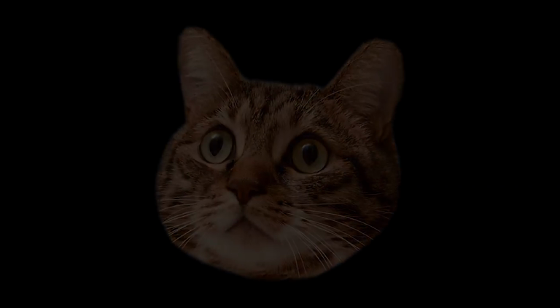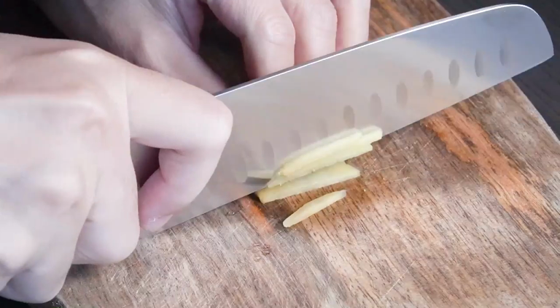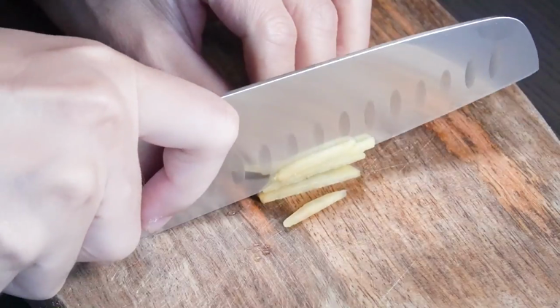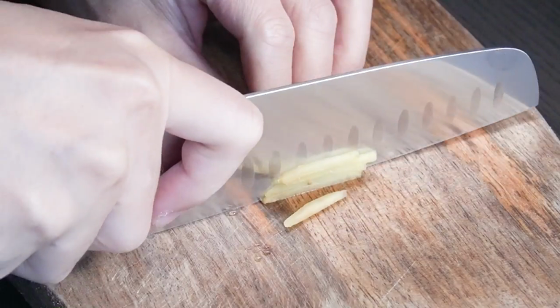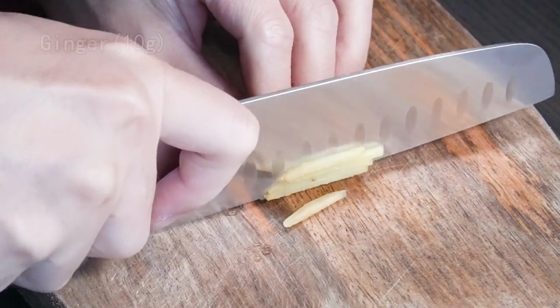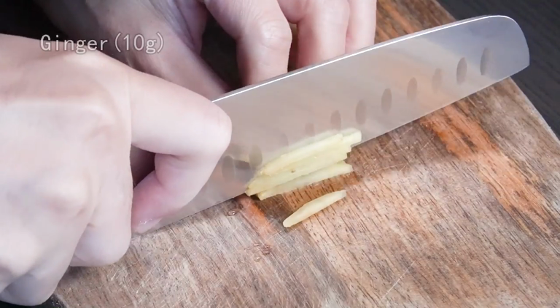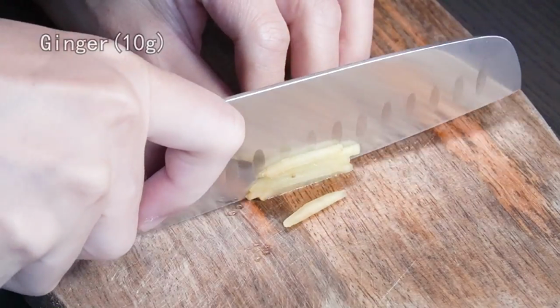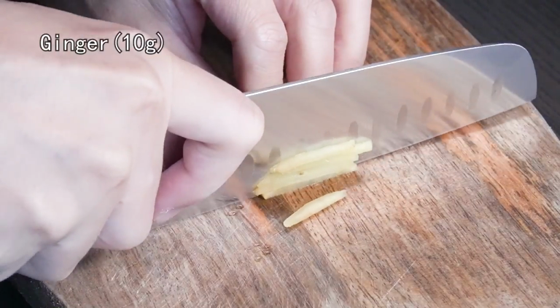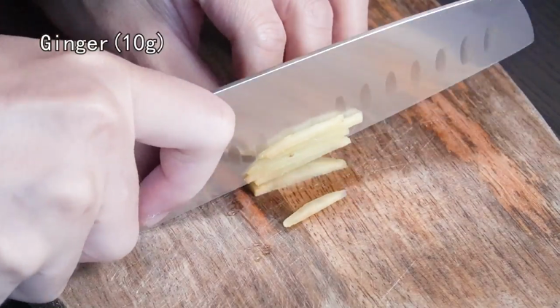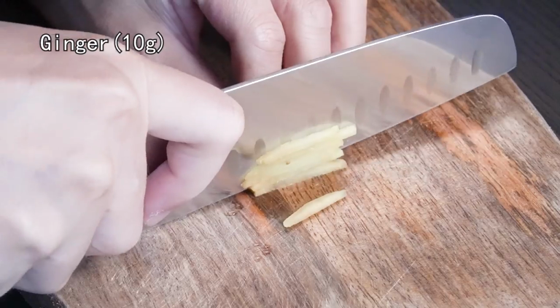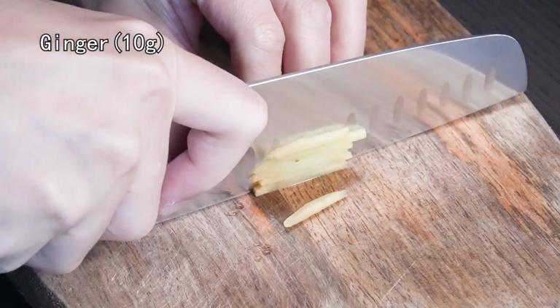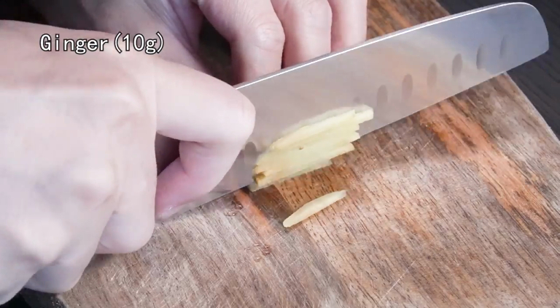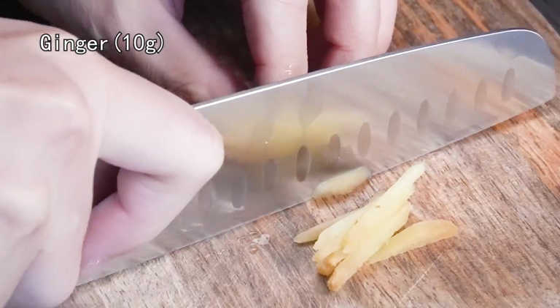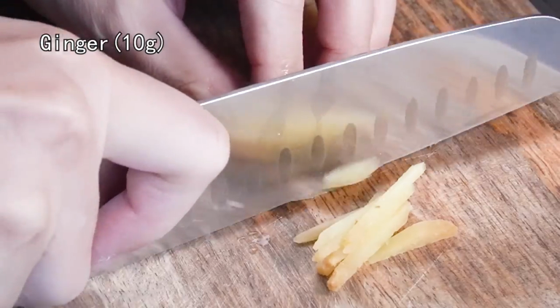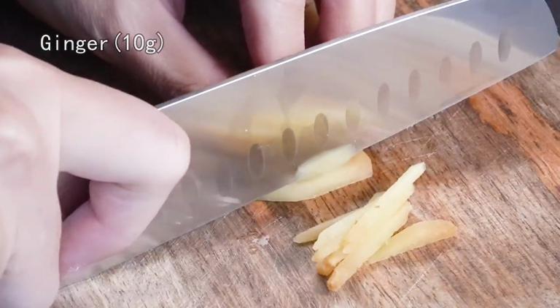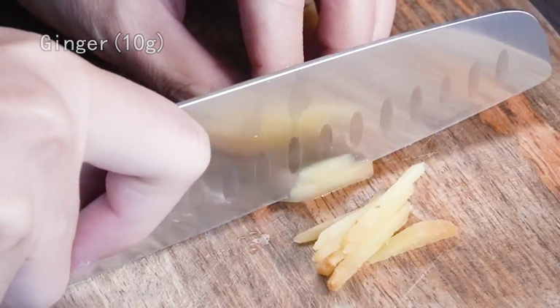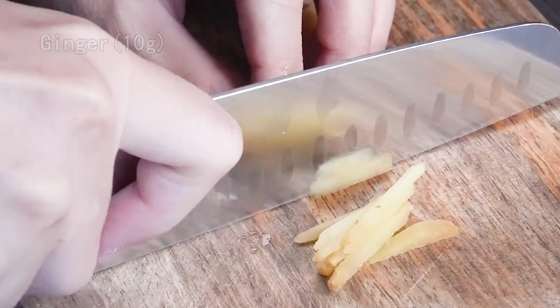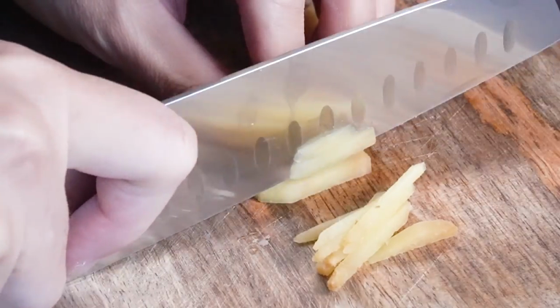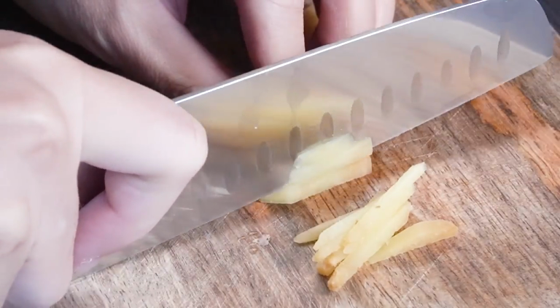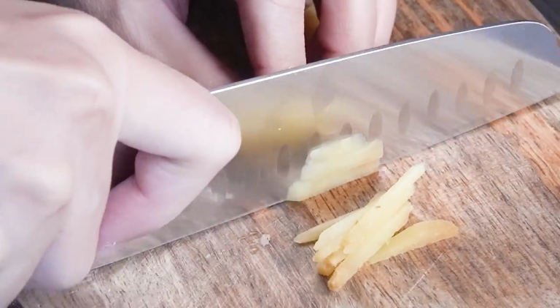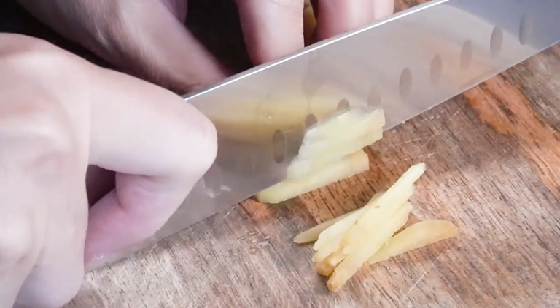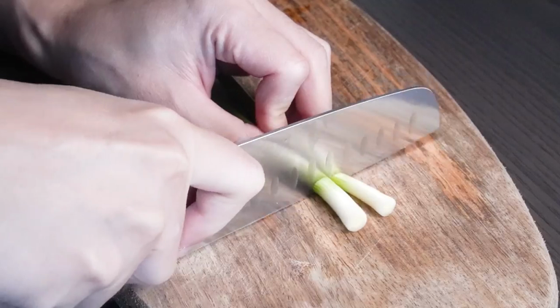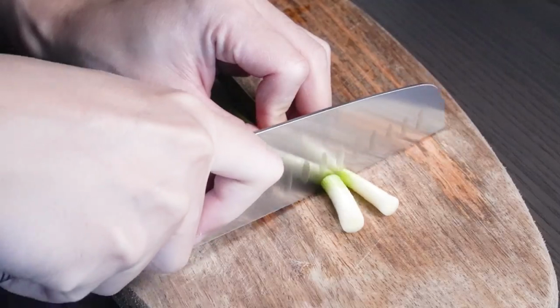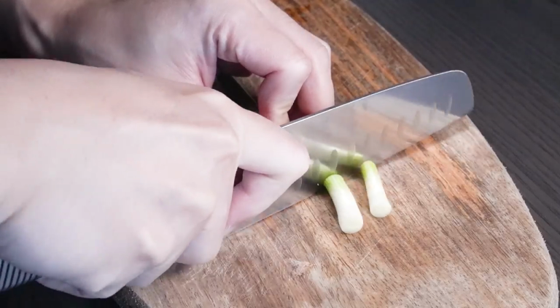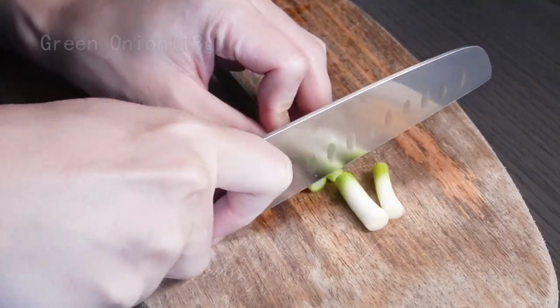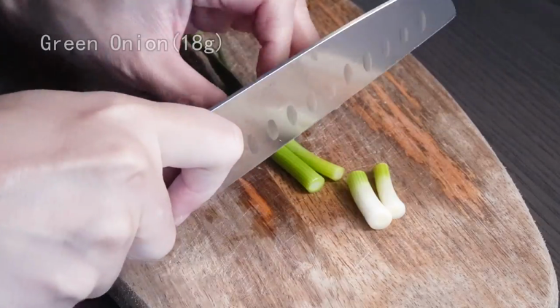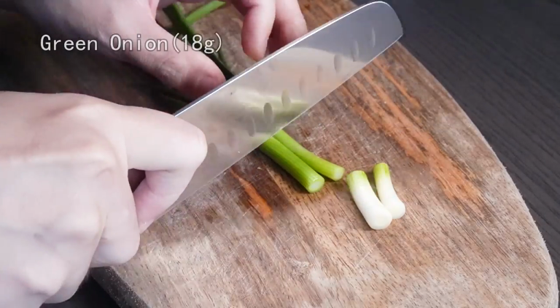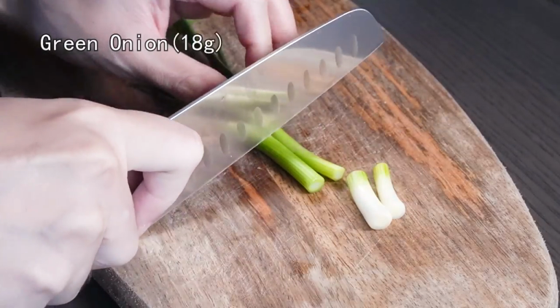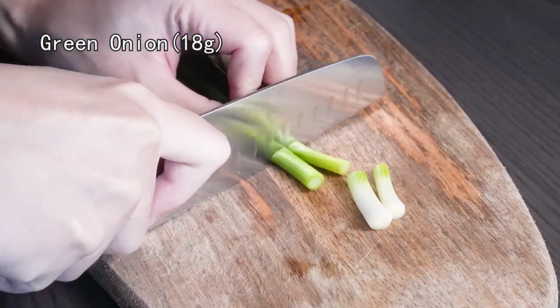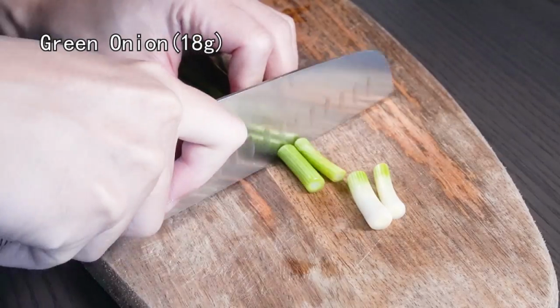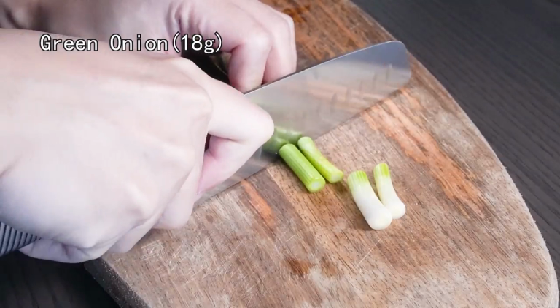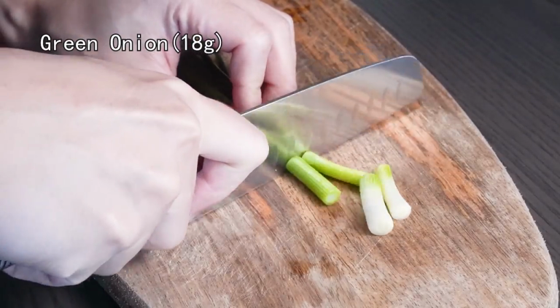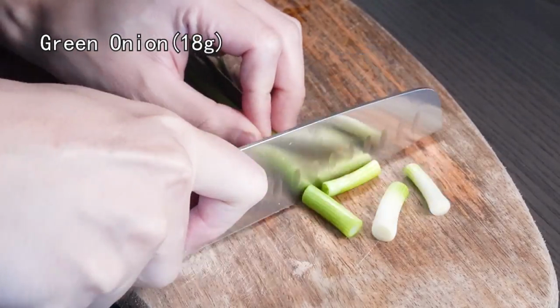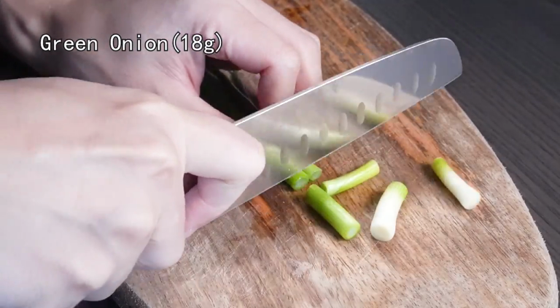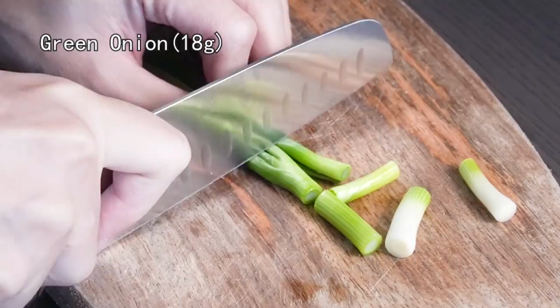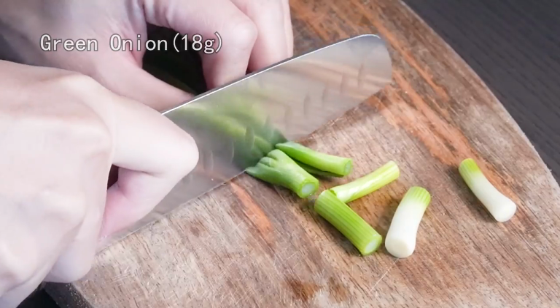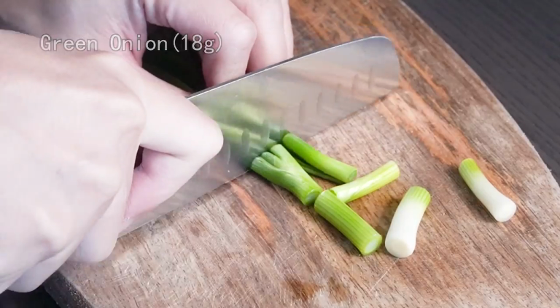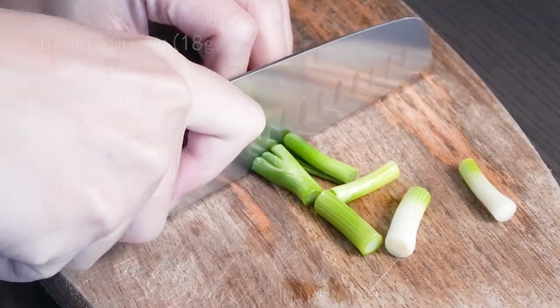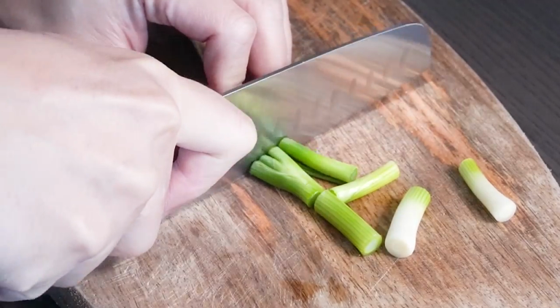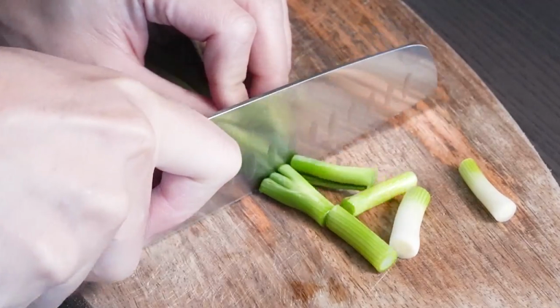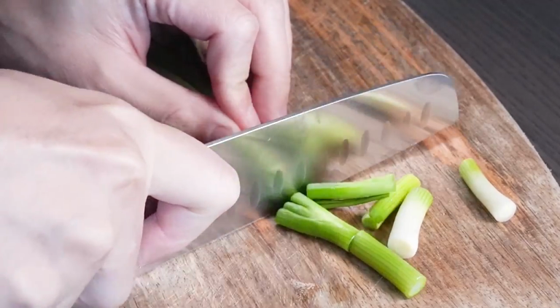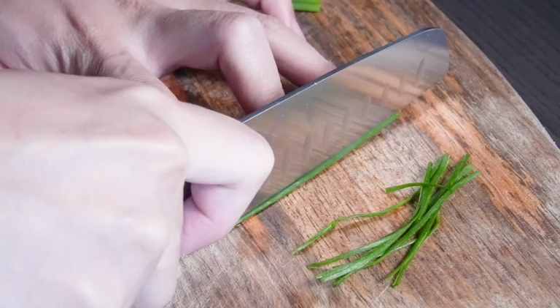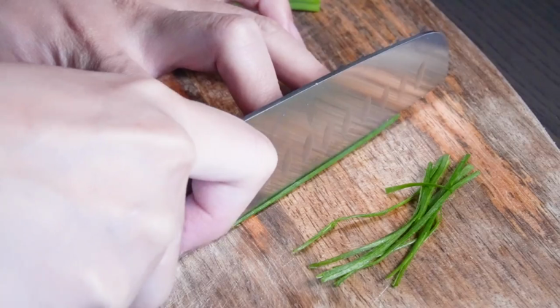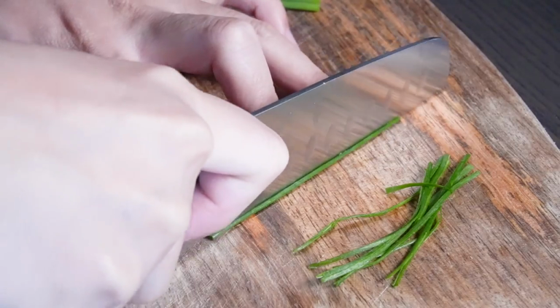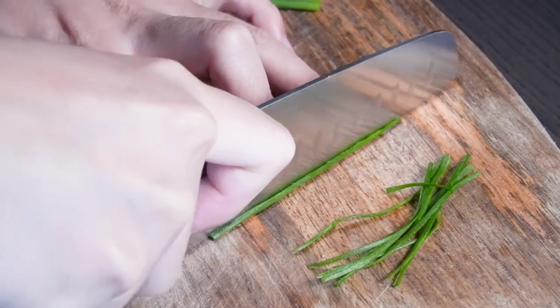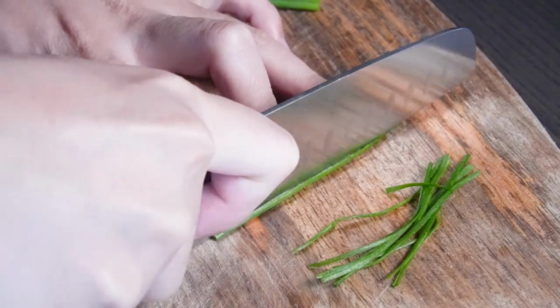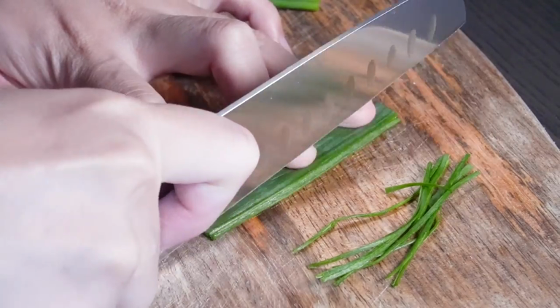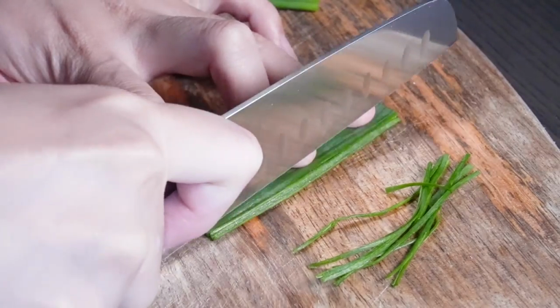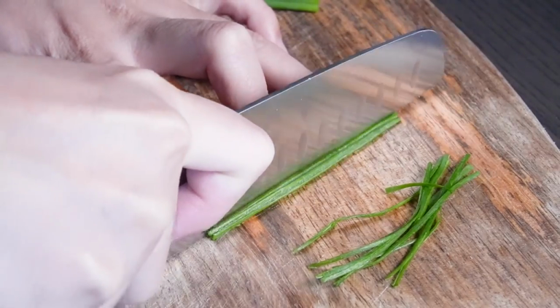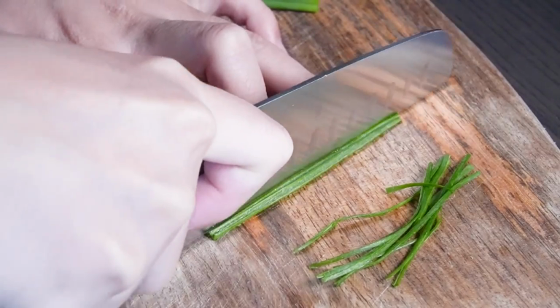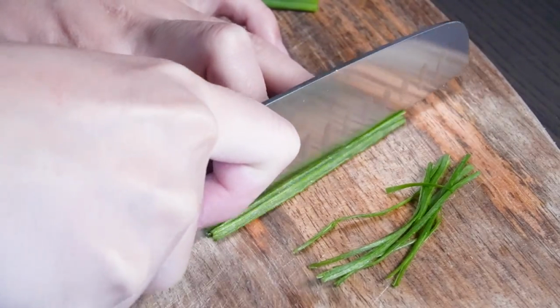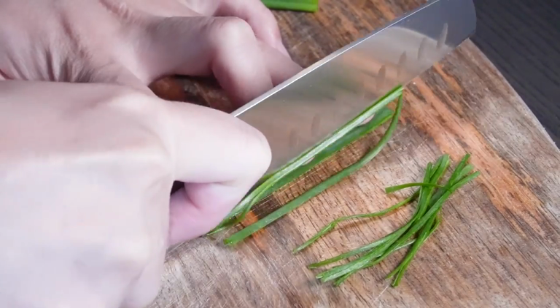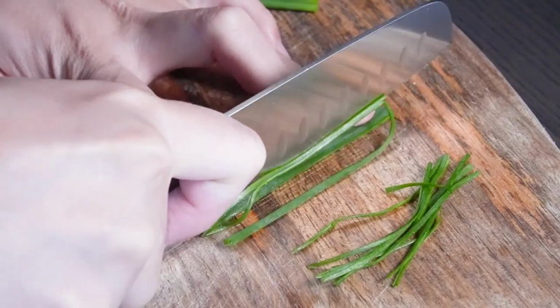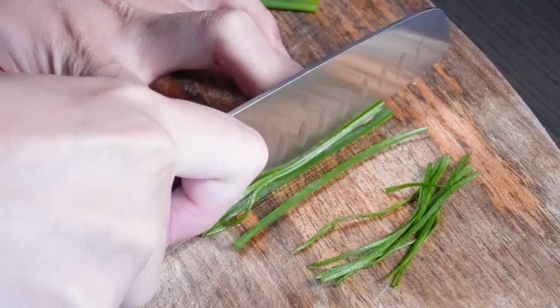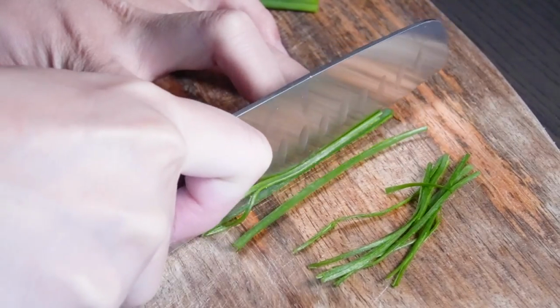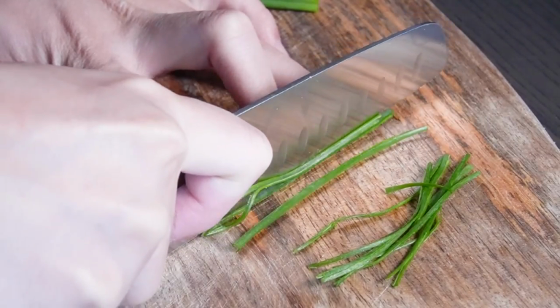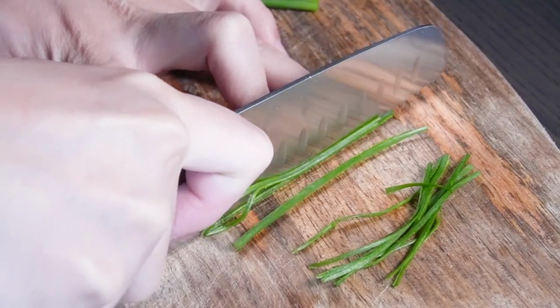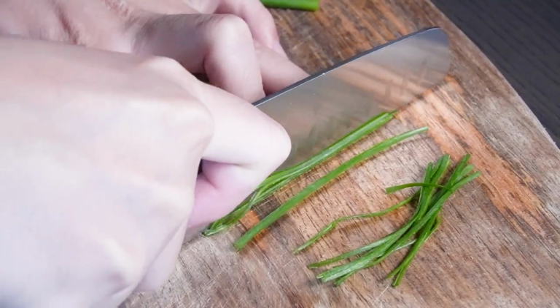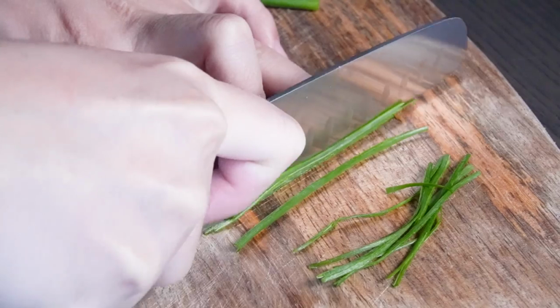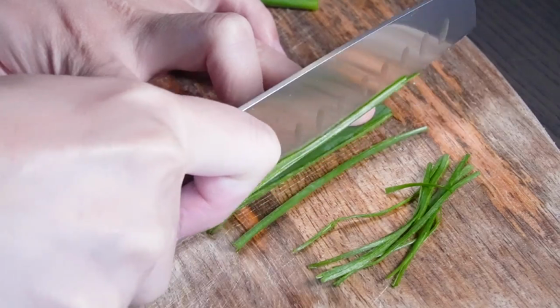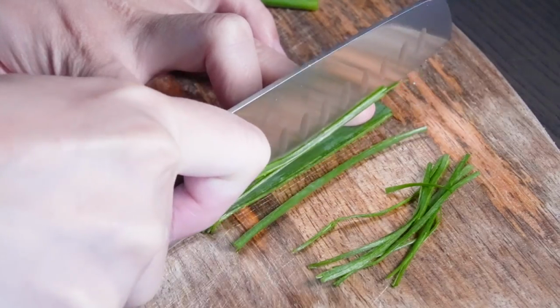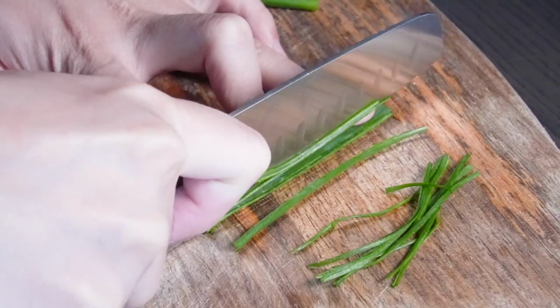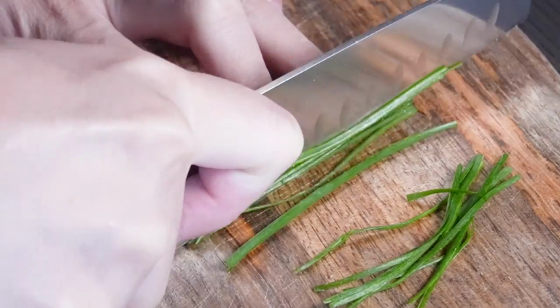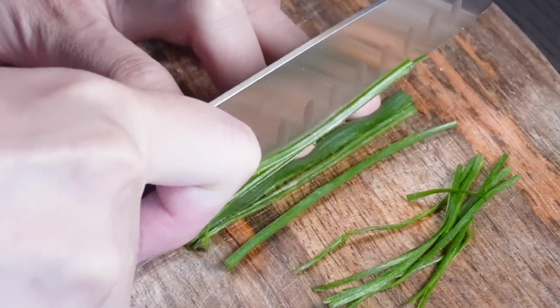Prepare some ginger. Cut some scallion. Slice the green part into thin threads.